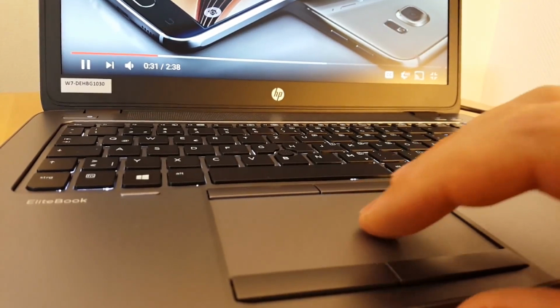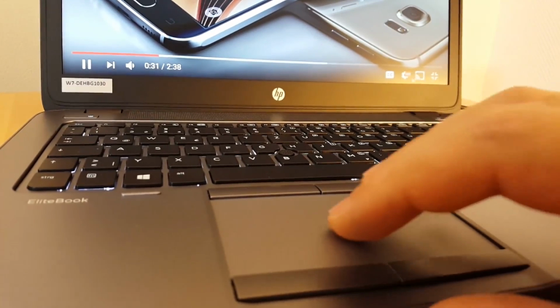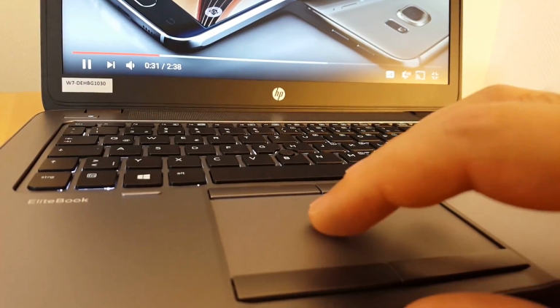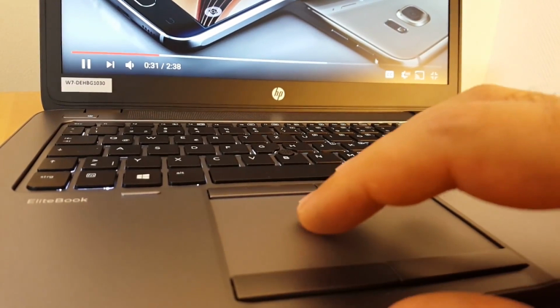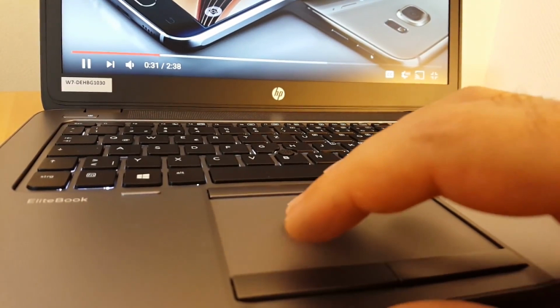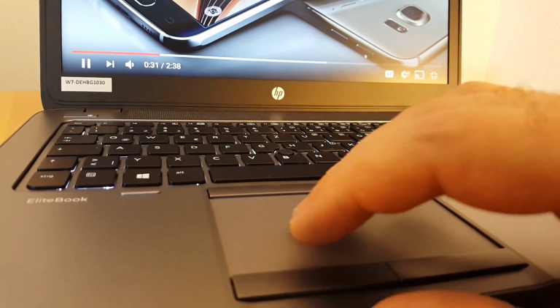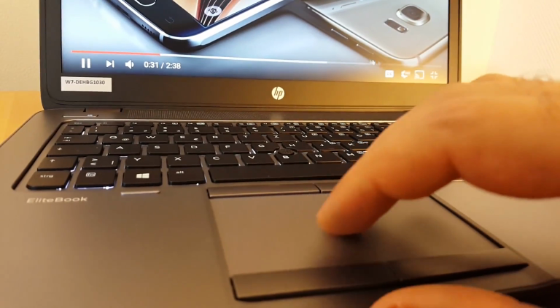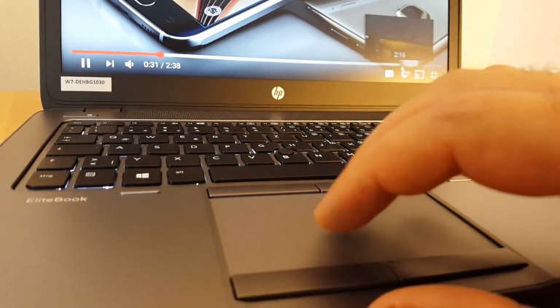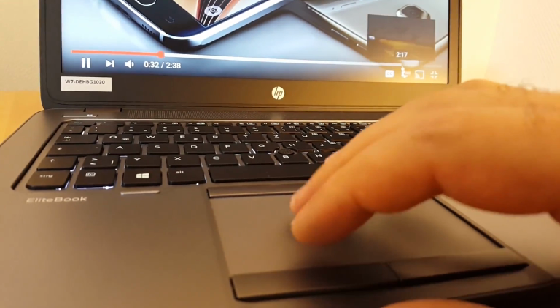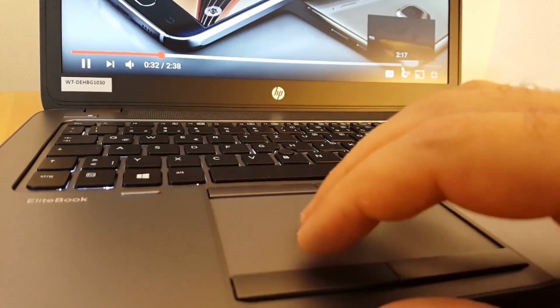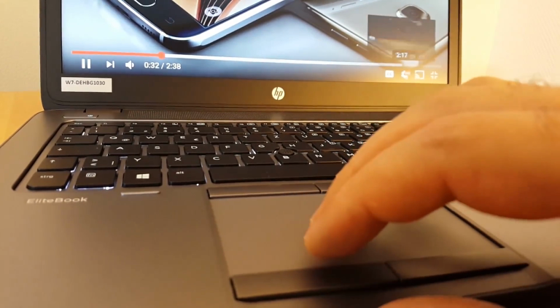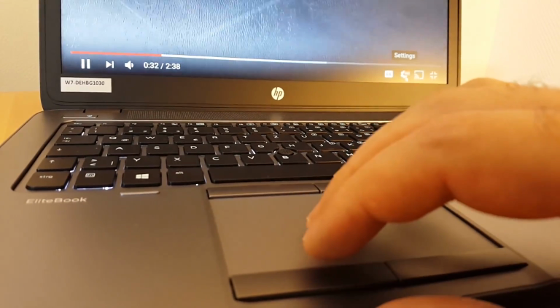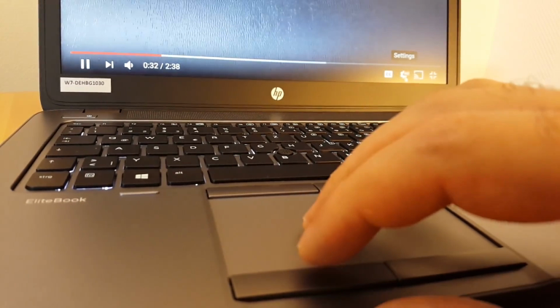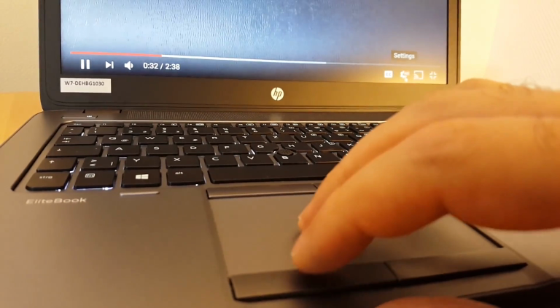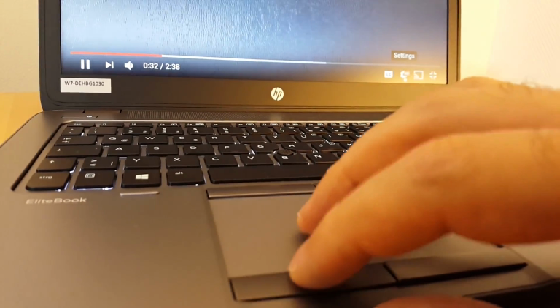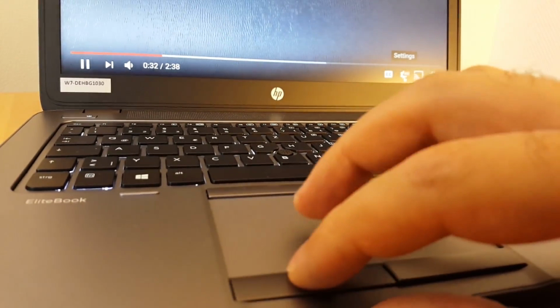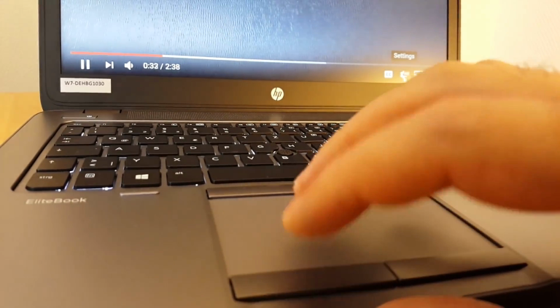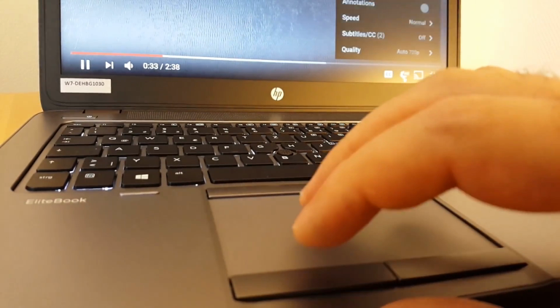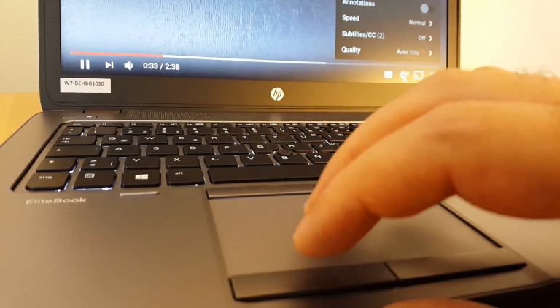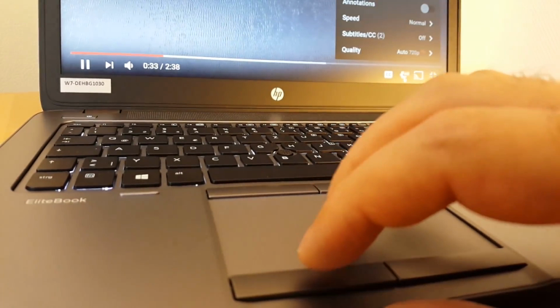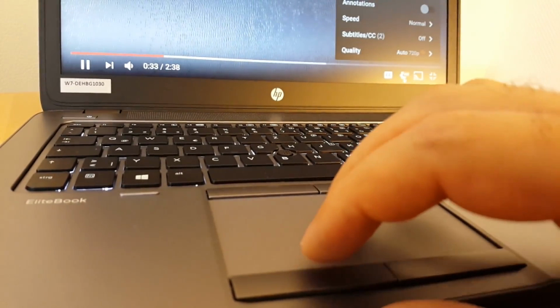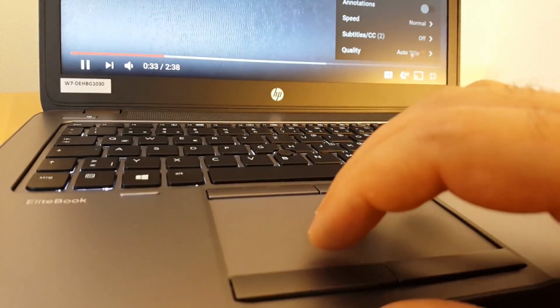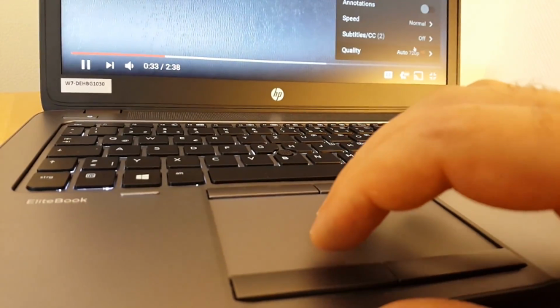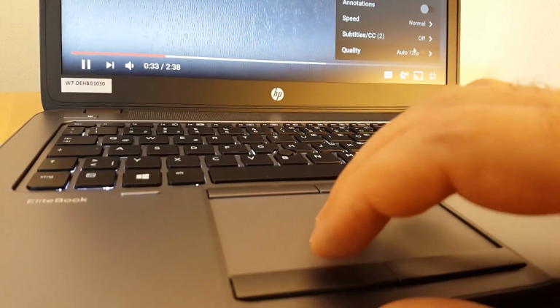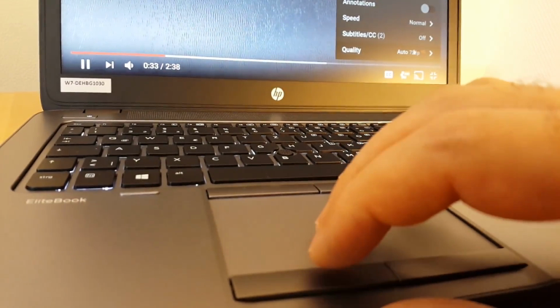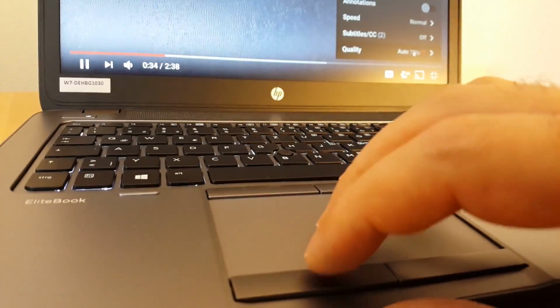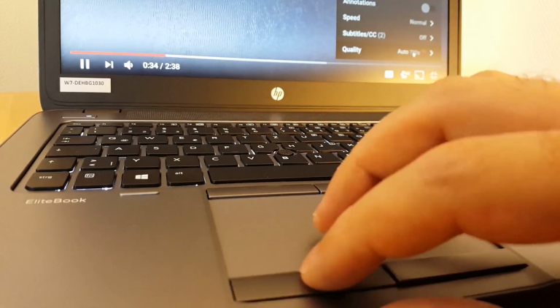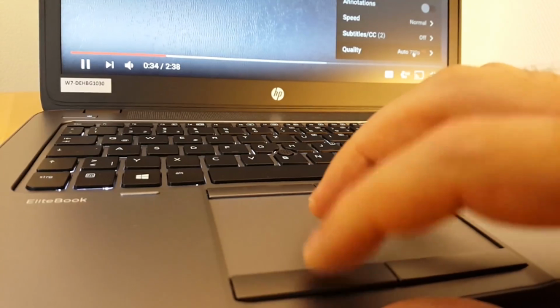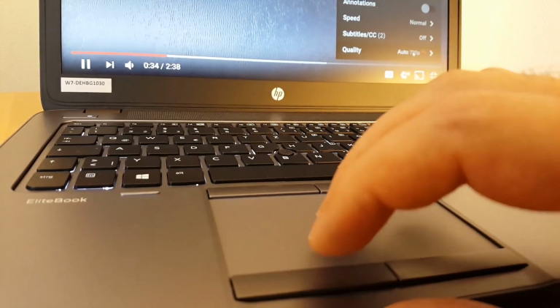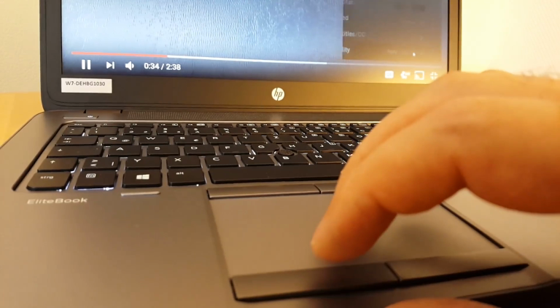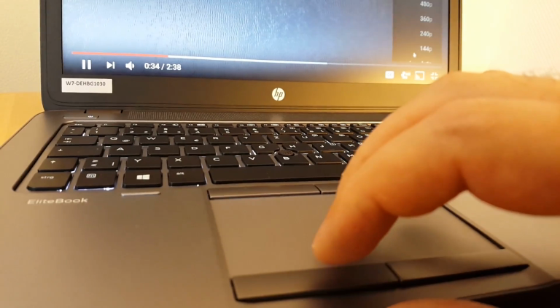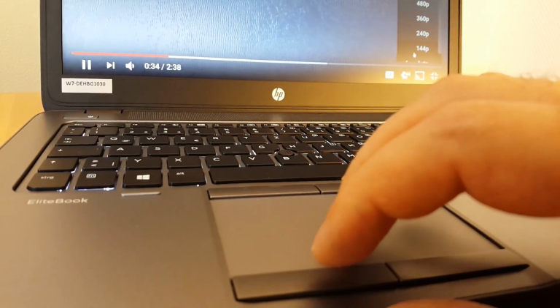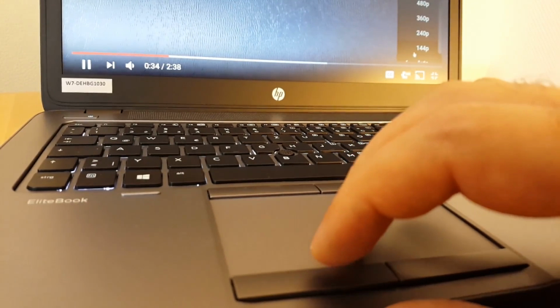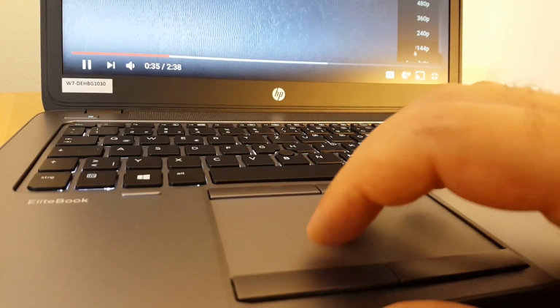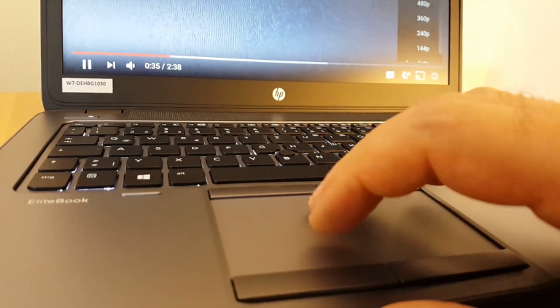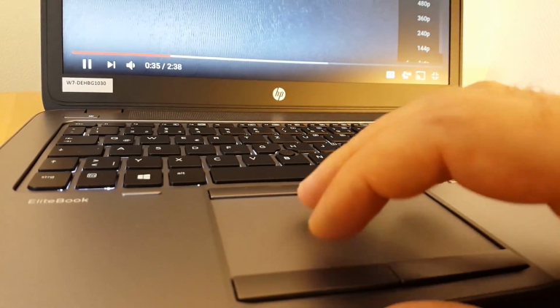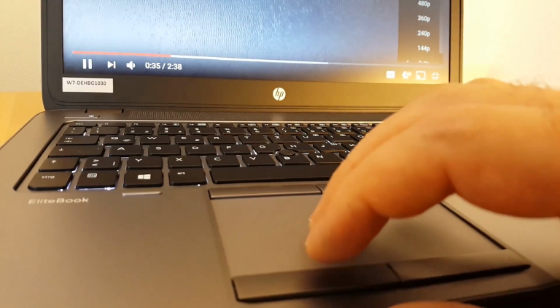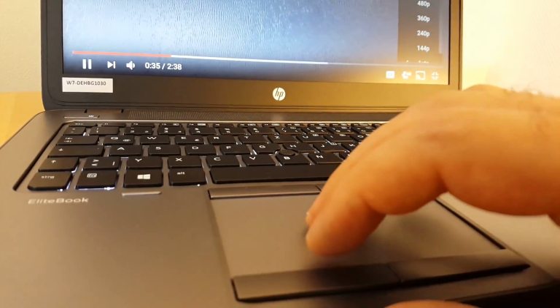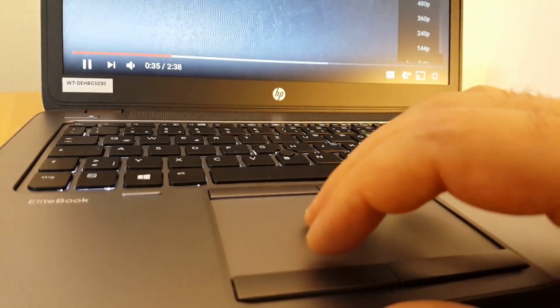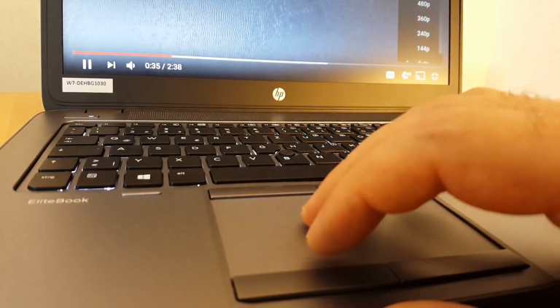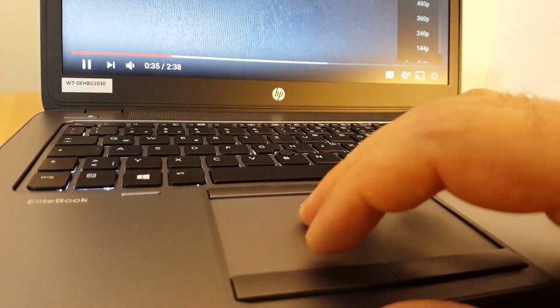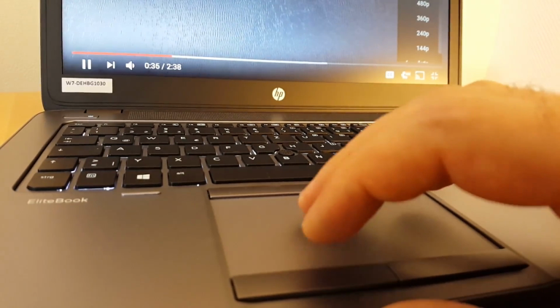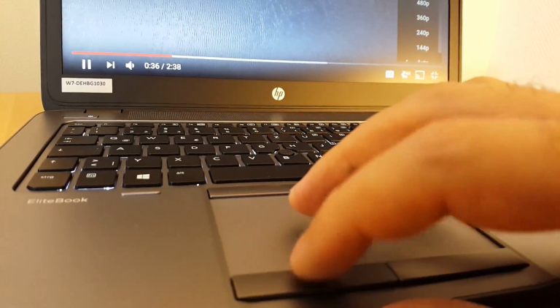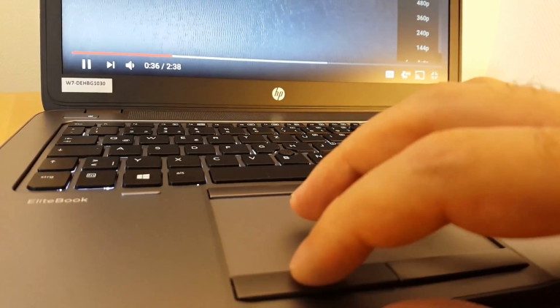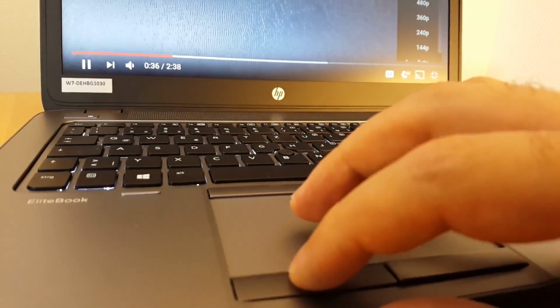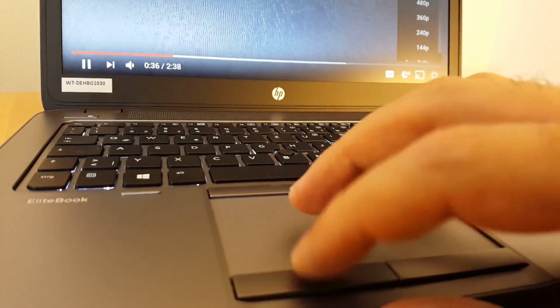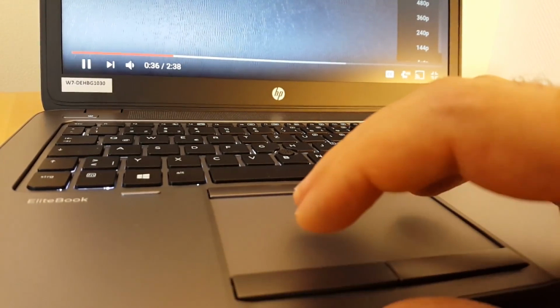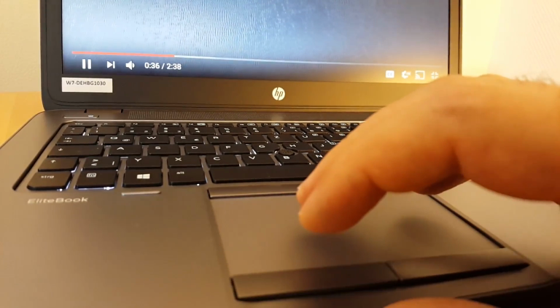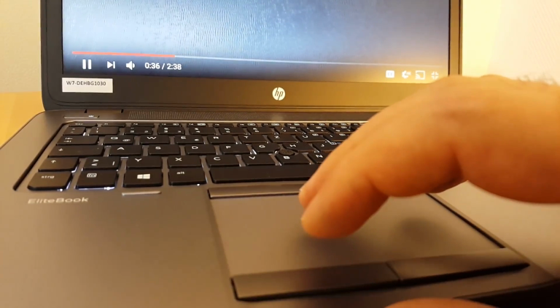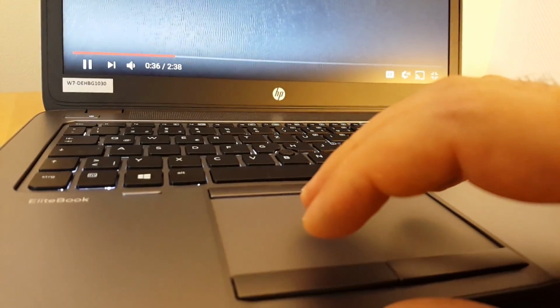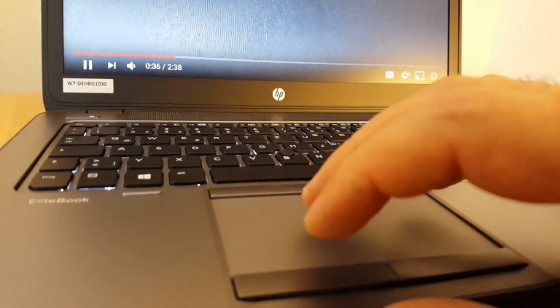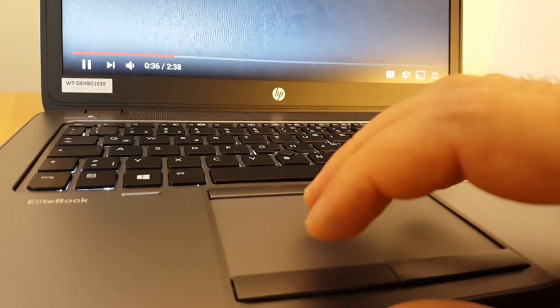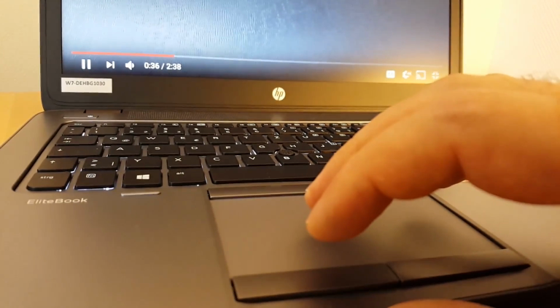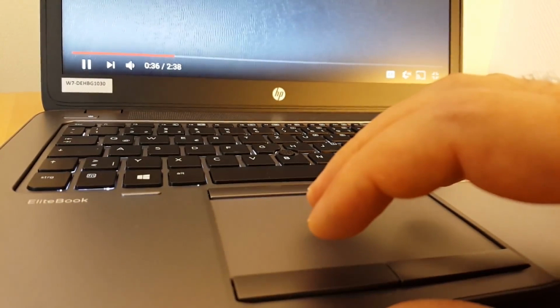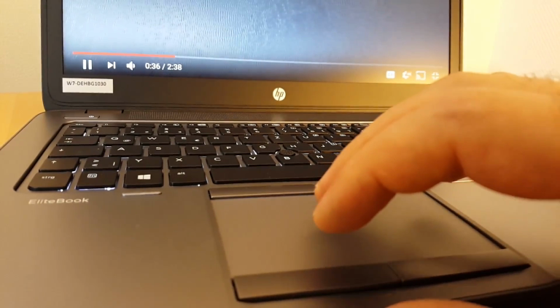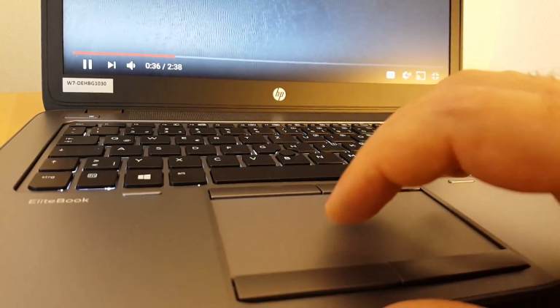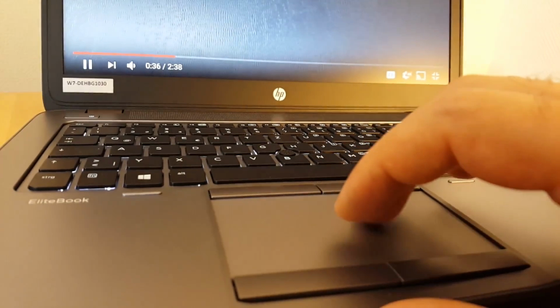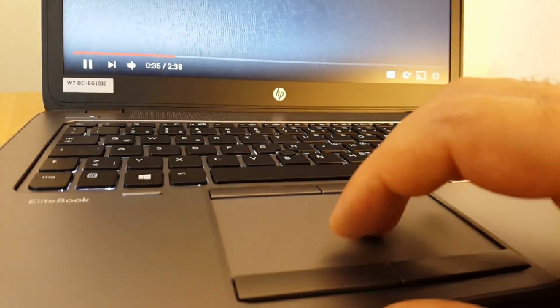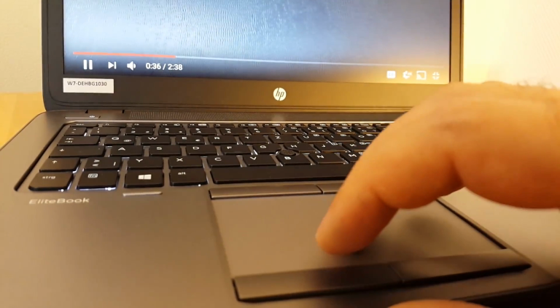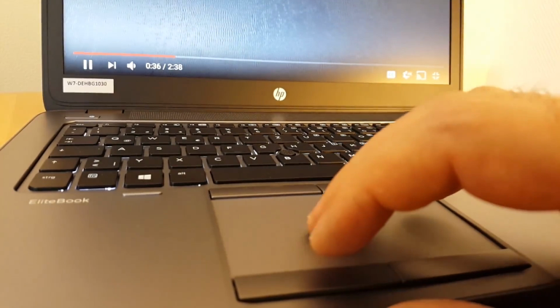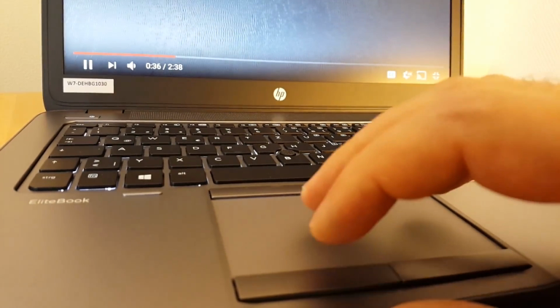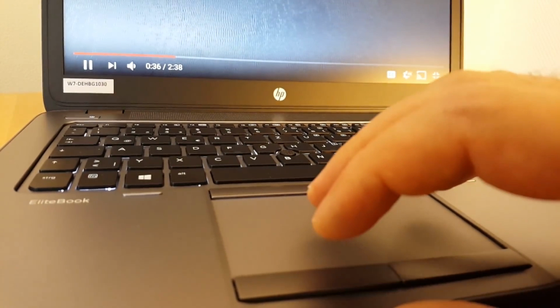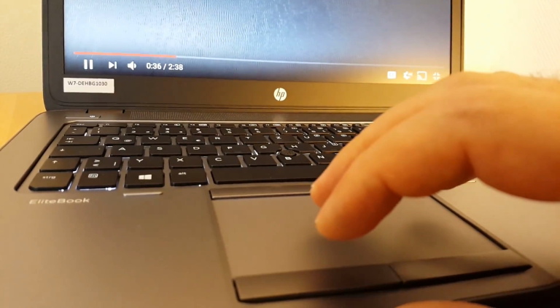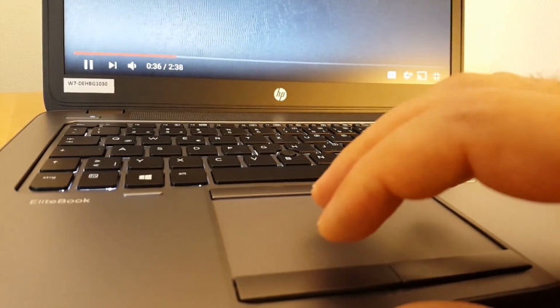The touchpad is sensitive and responds well even on a slight touch. The top and bottom input buttons are easy to reach and can be used as preferred by the user.